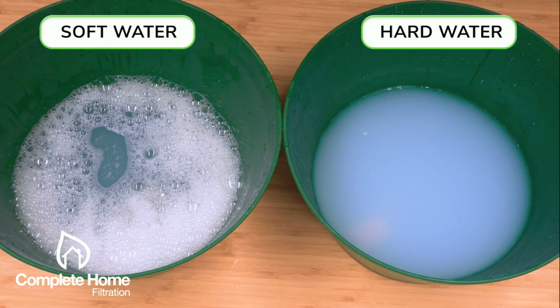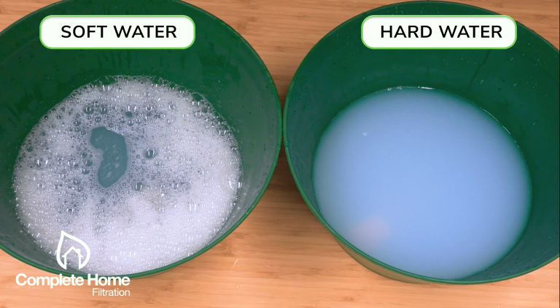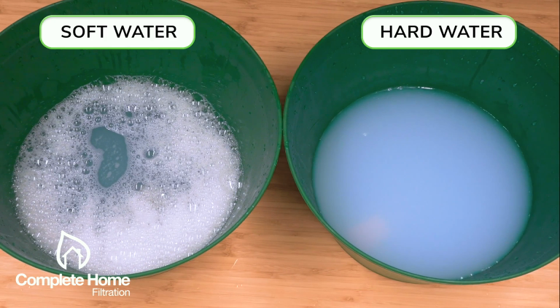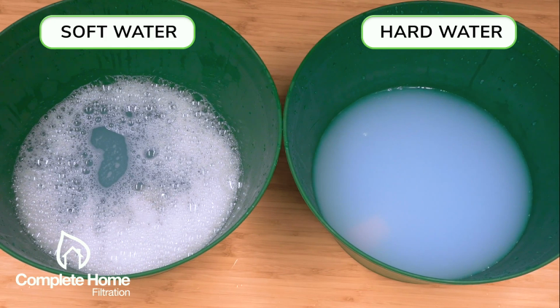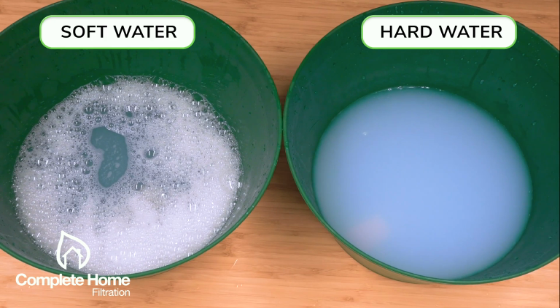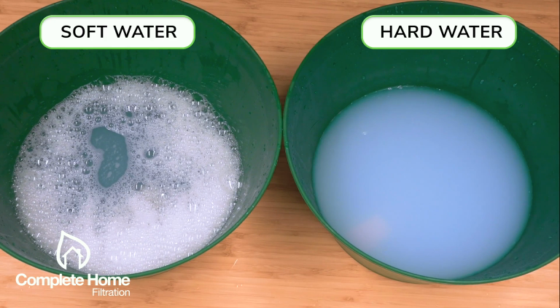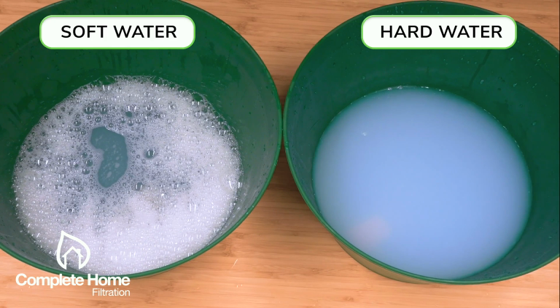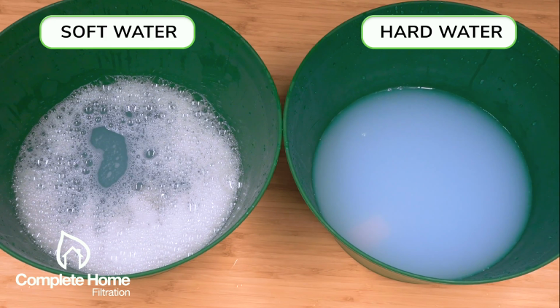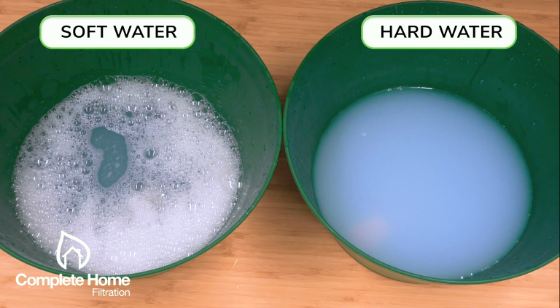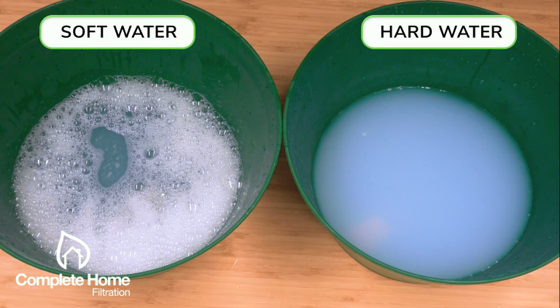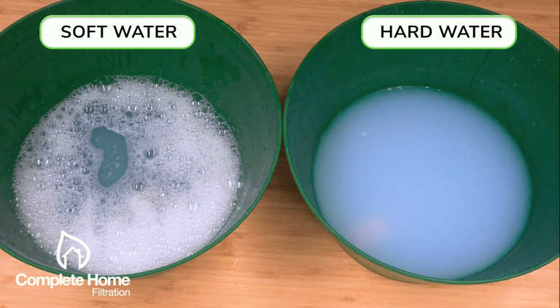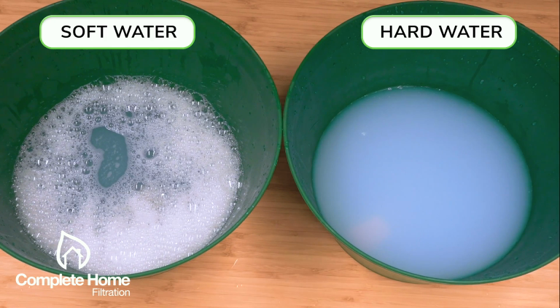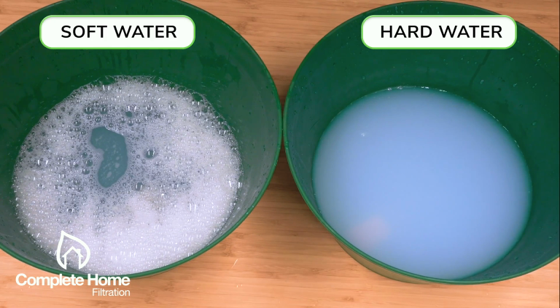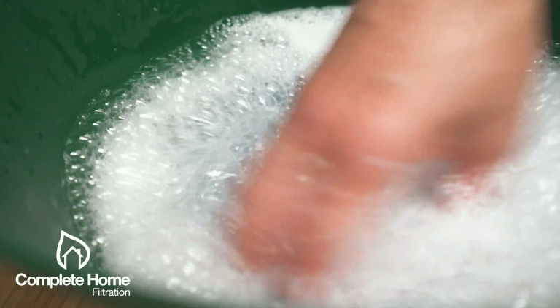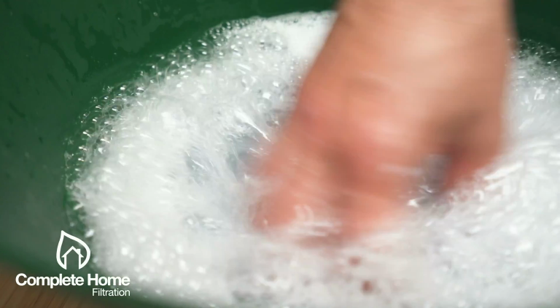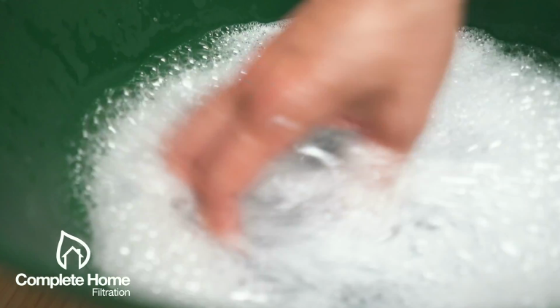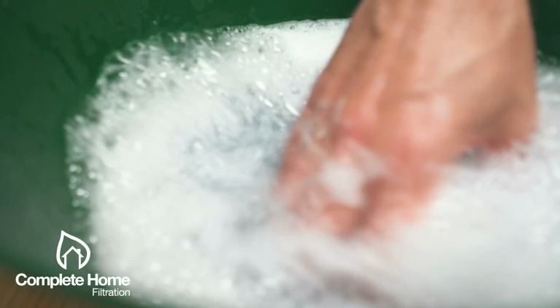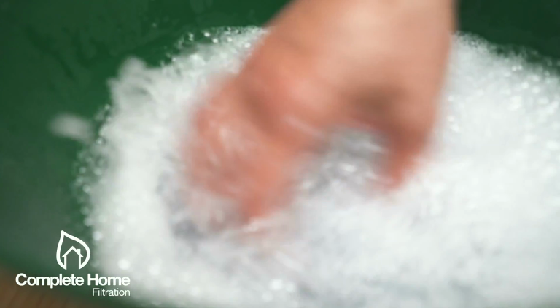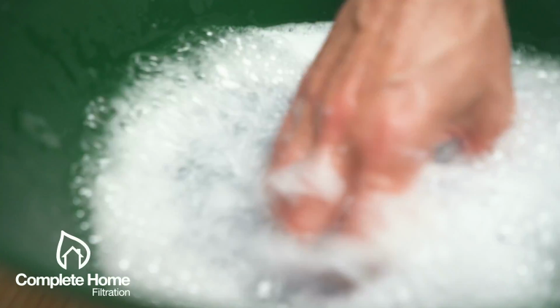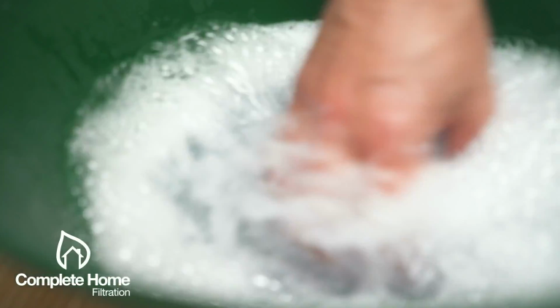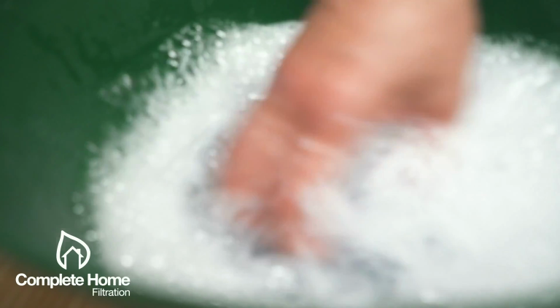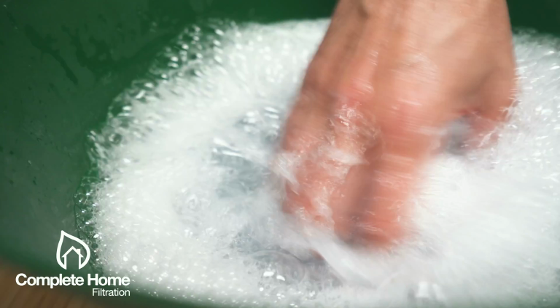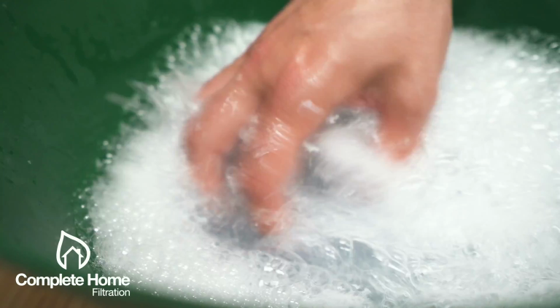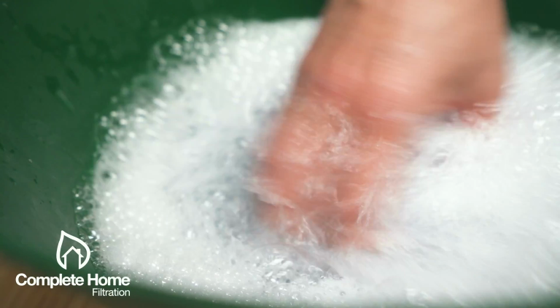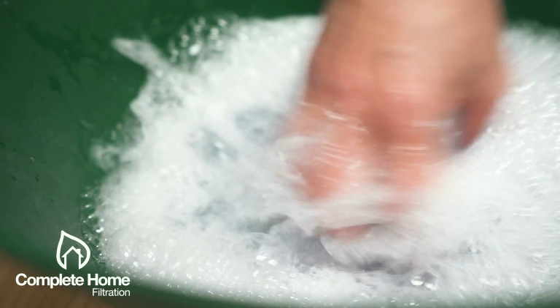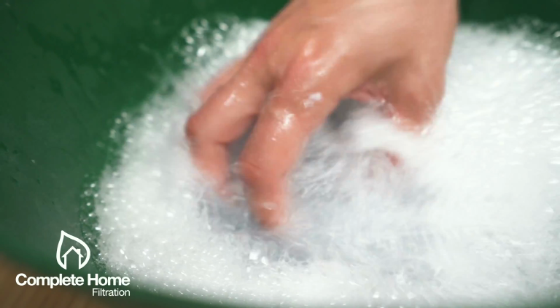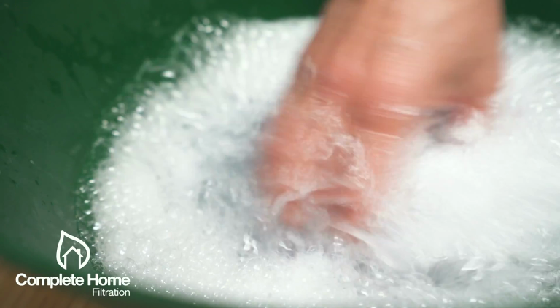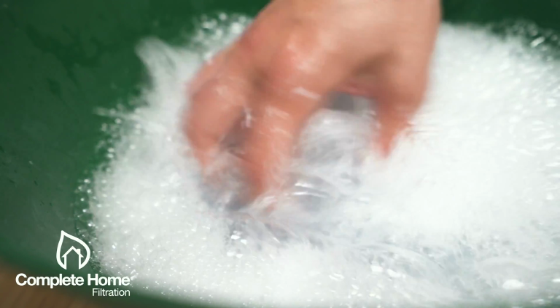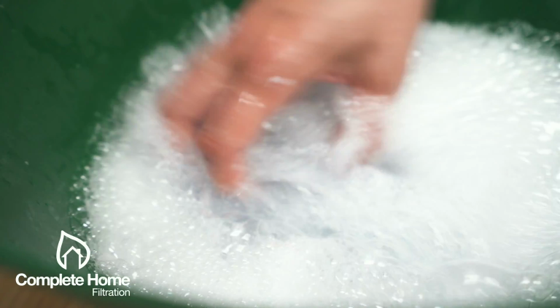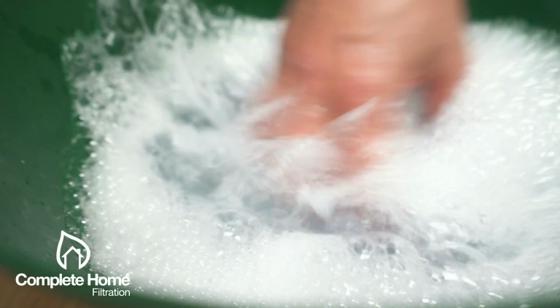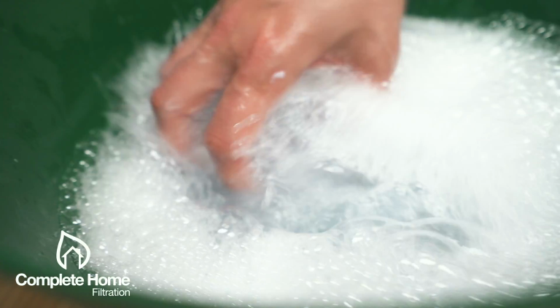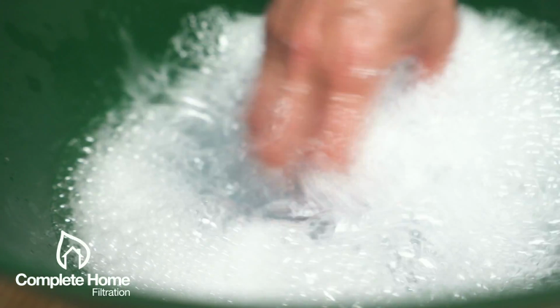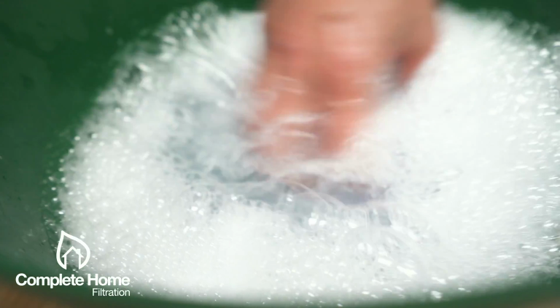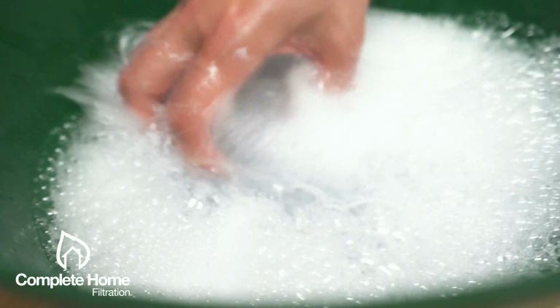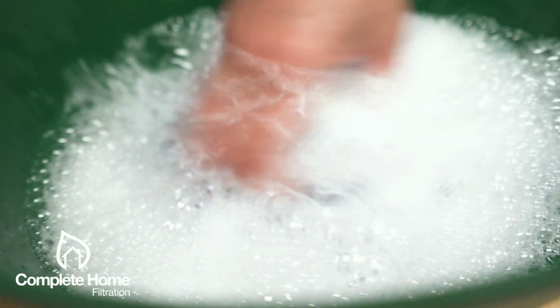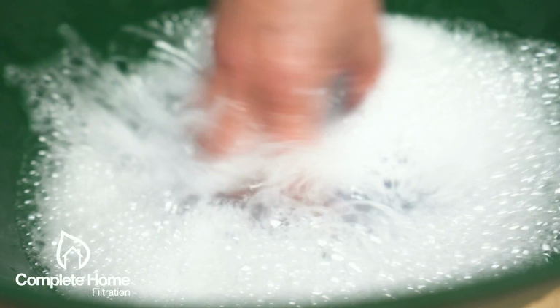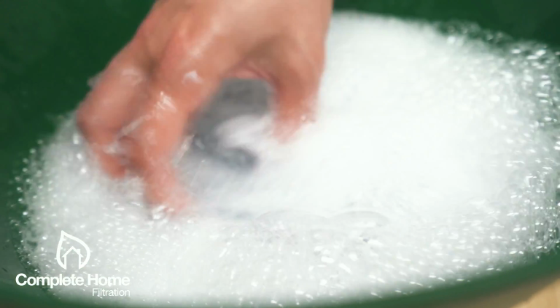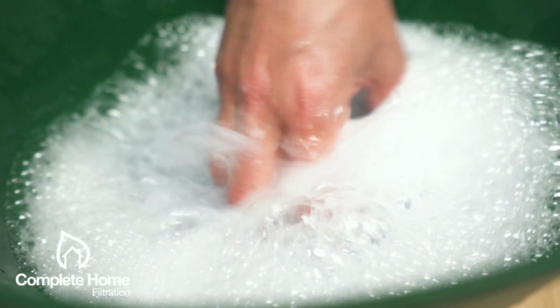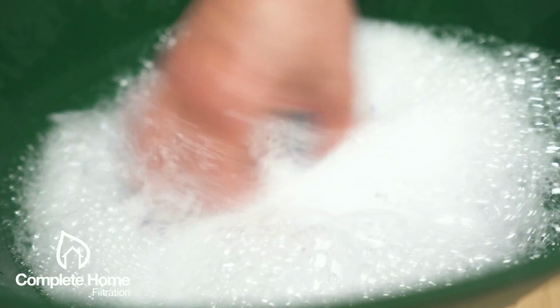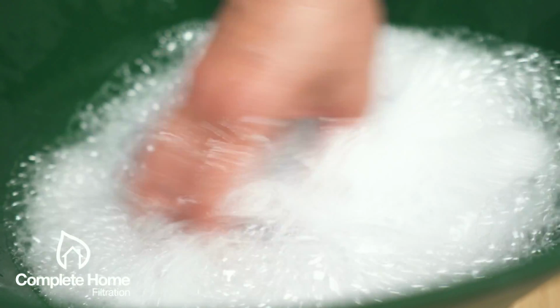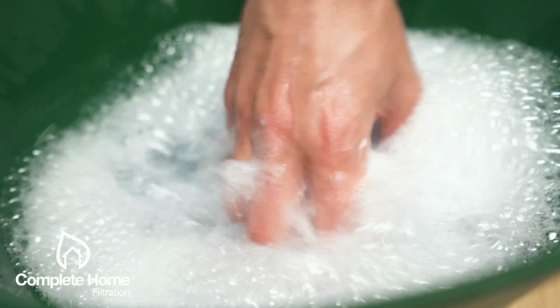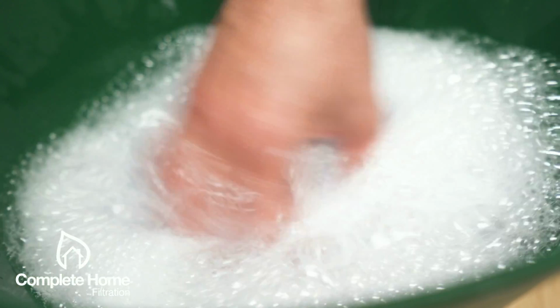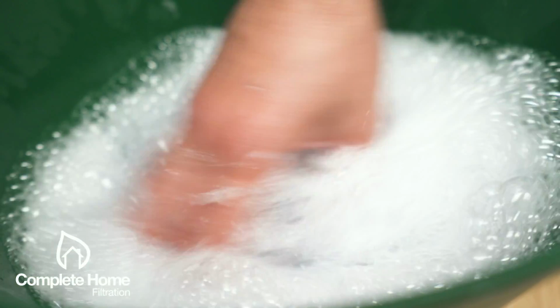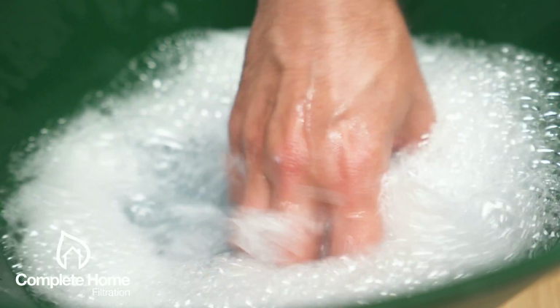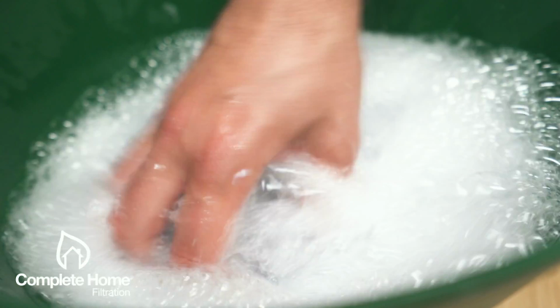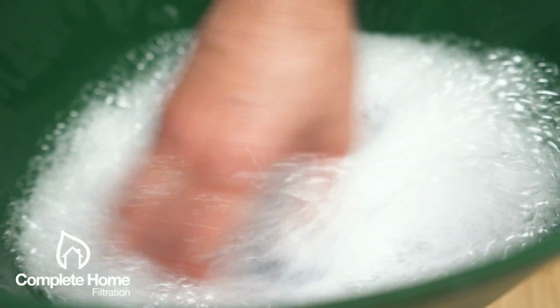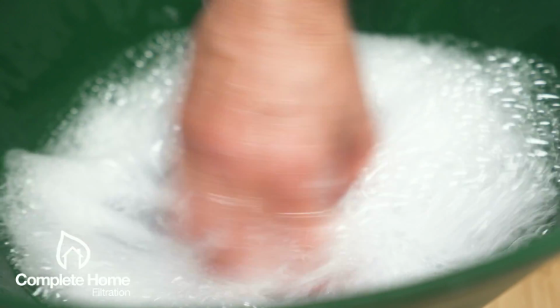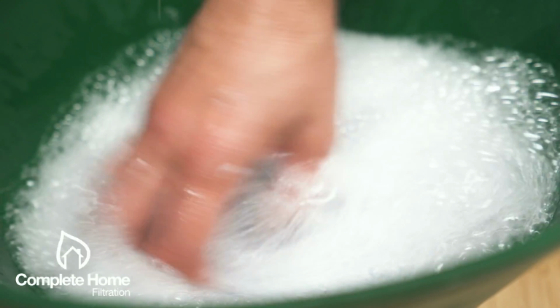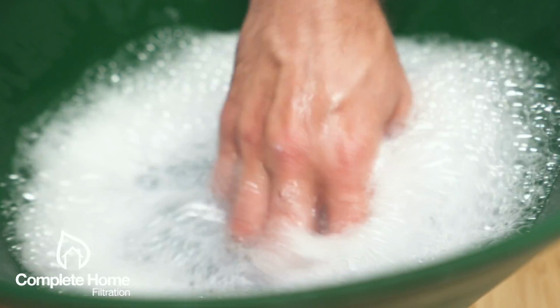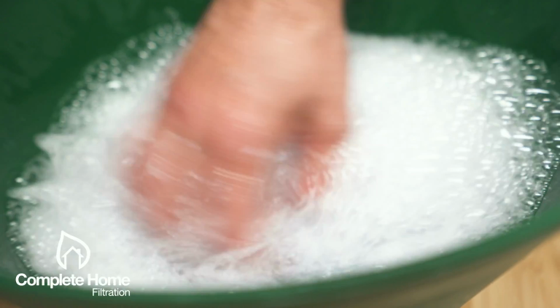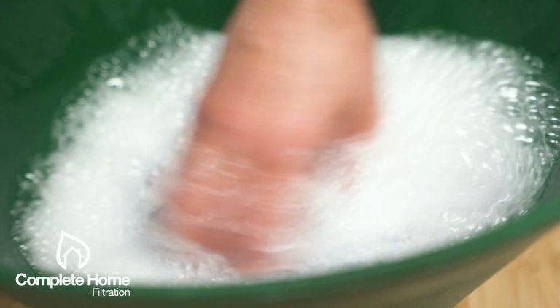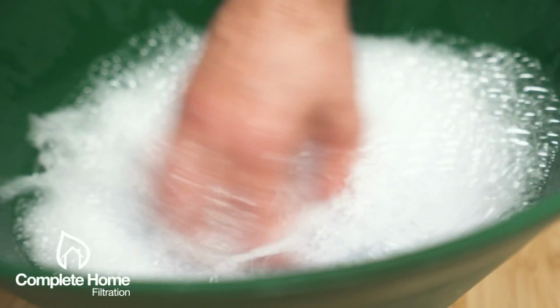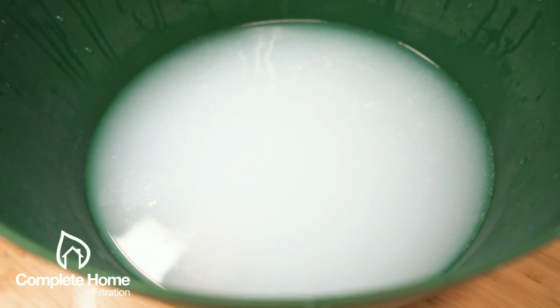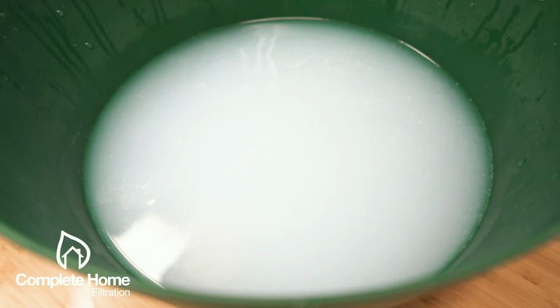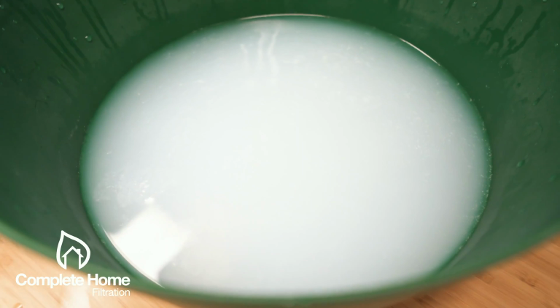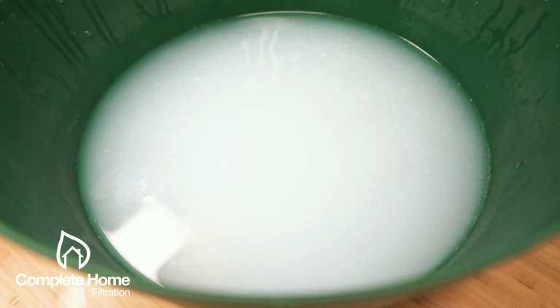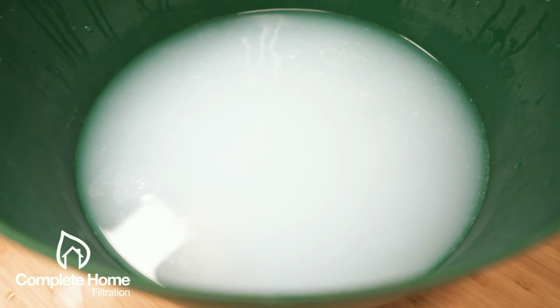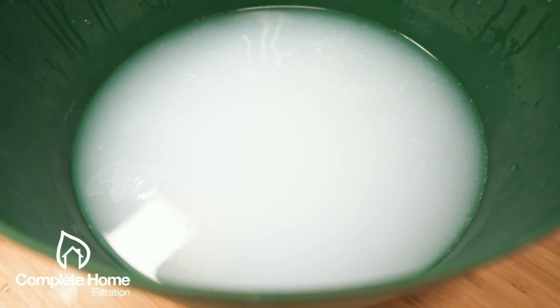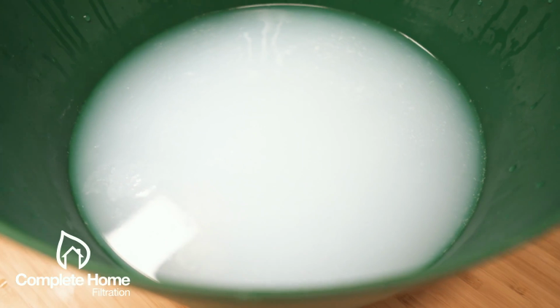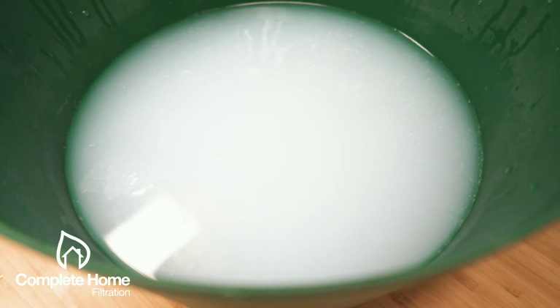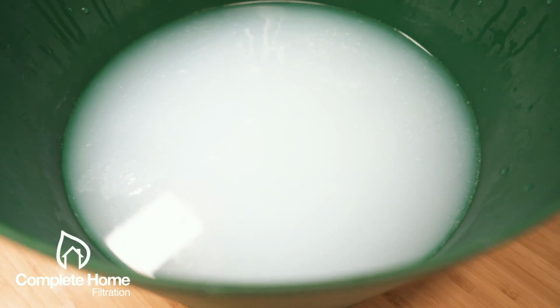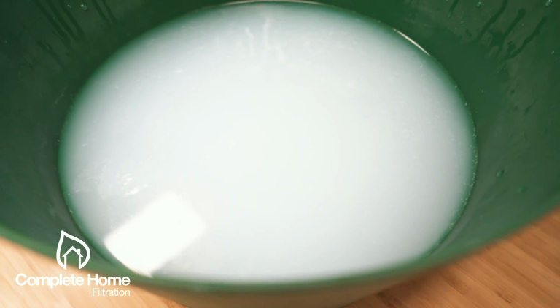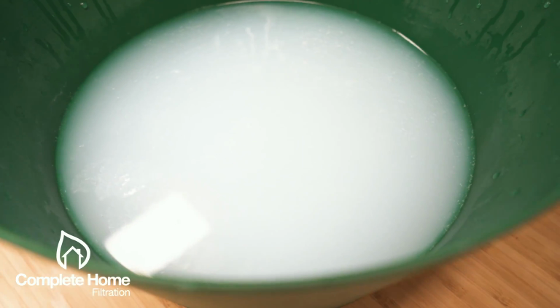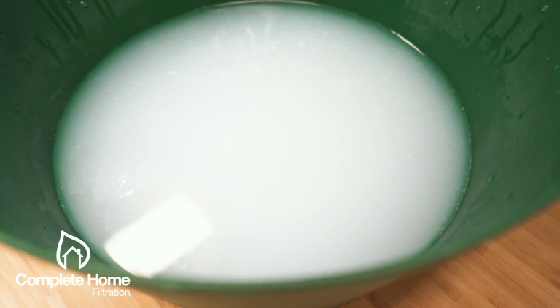This residue is what leaves those grimy stains around the bathroom, in the shower, along your bathroom walls — and is what you spend your Sundays cleaning.